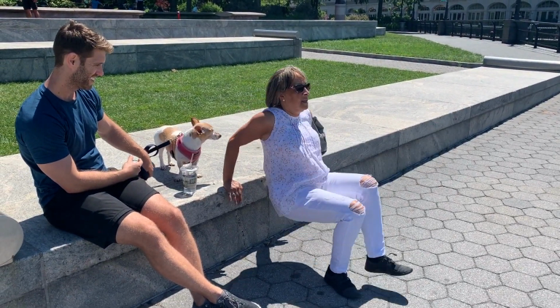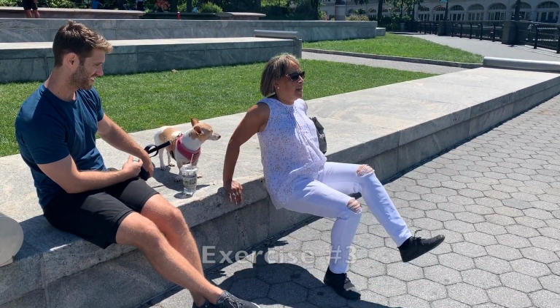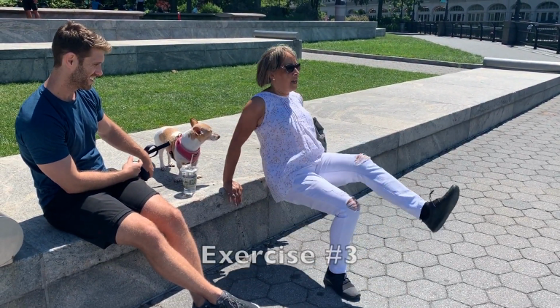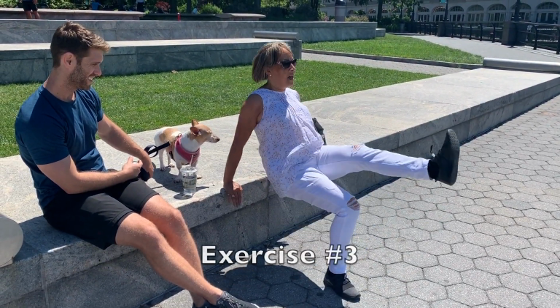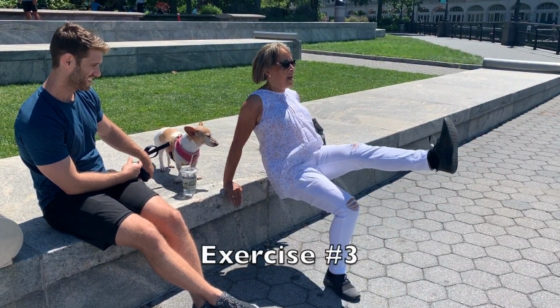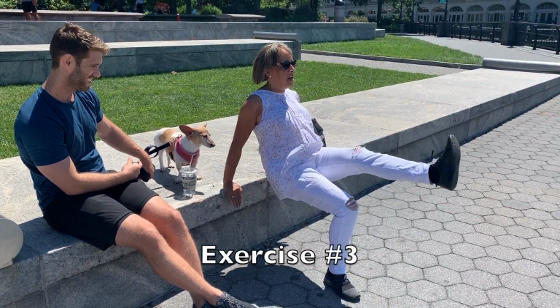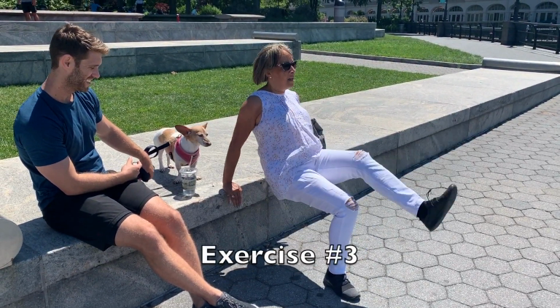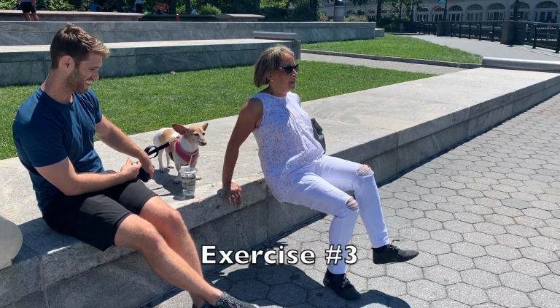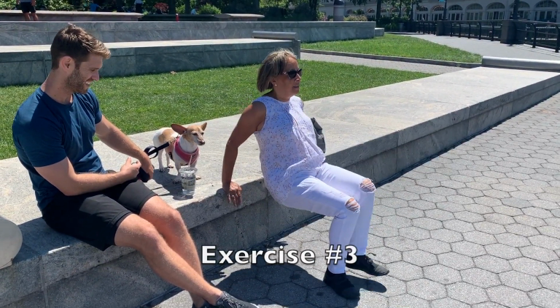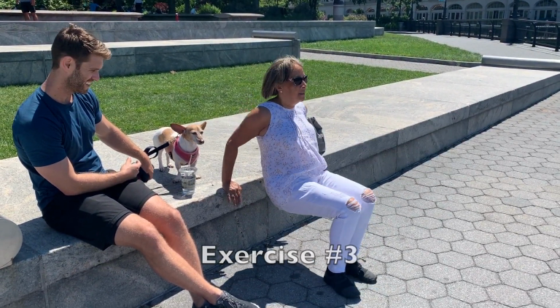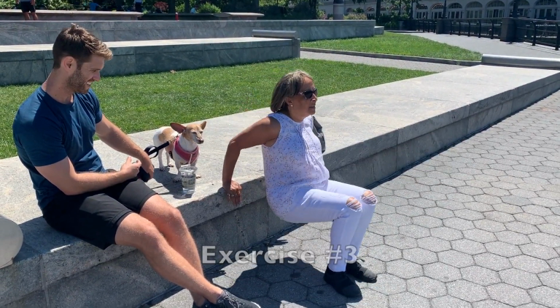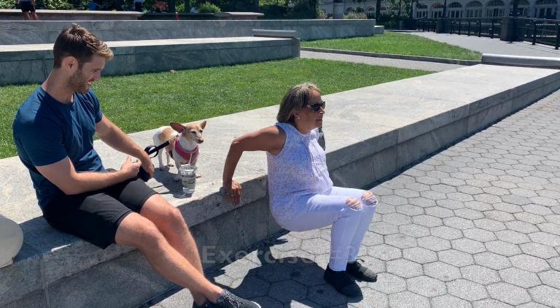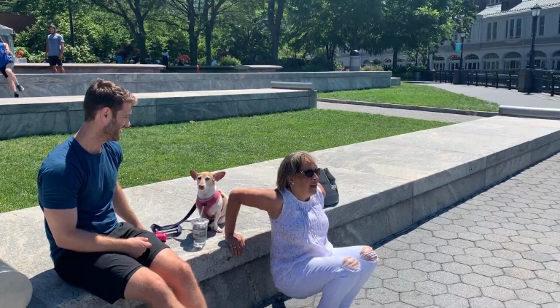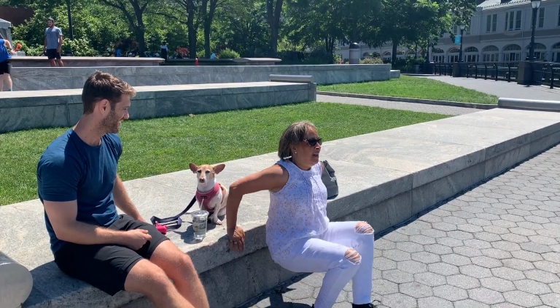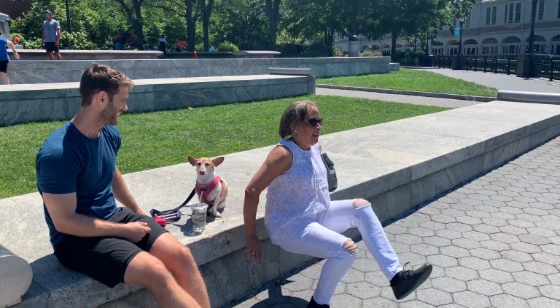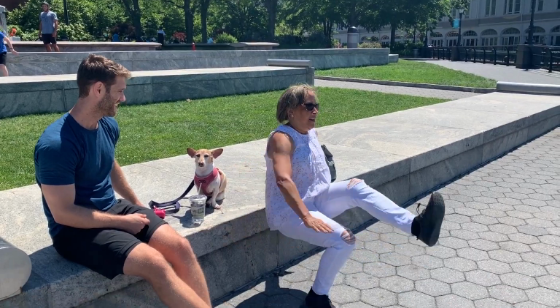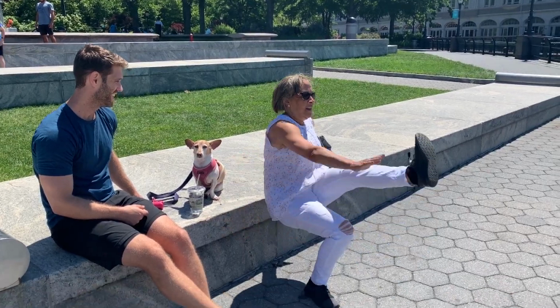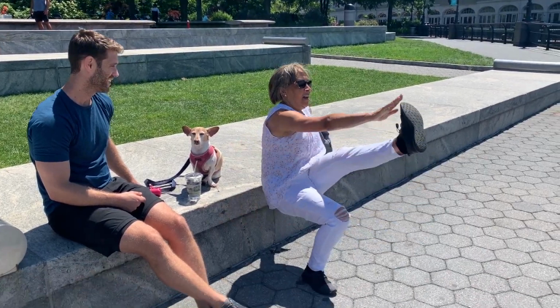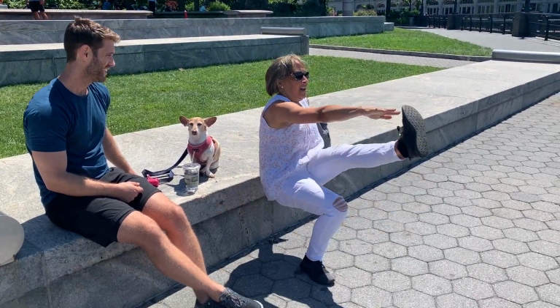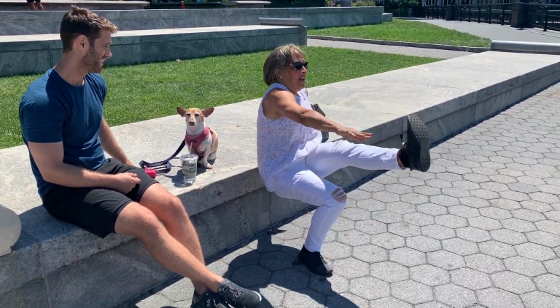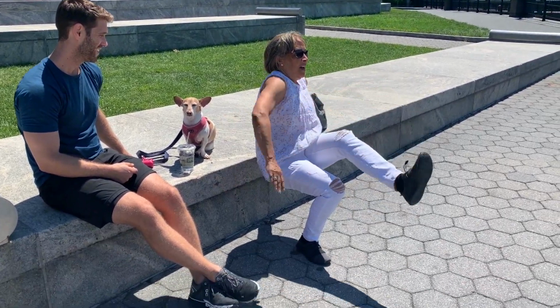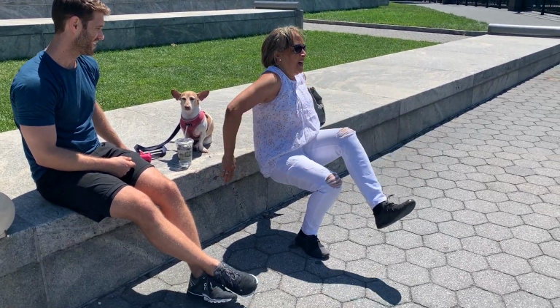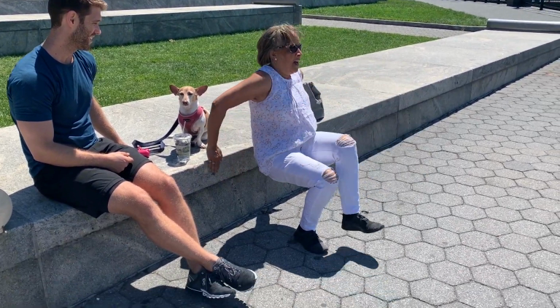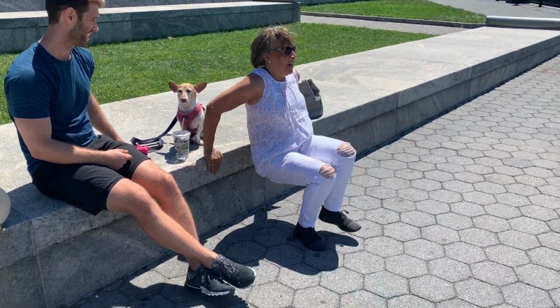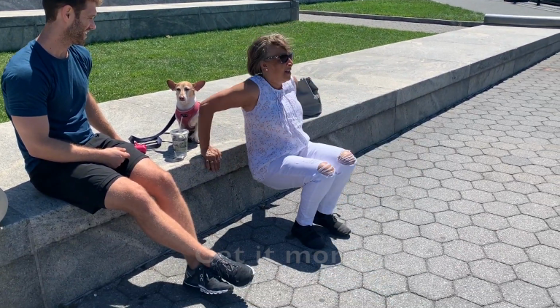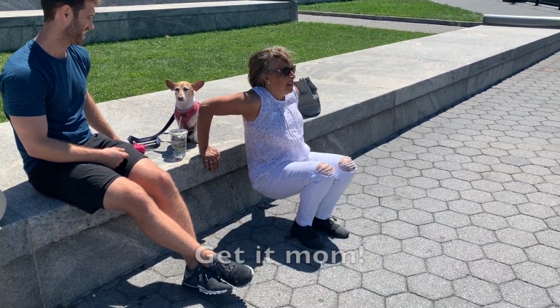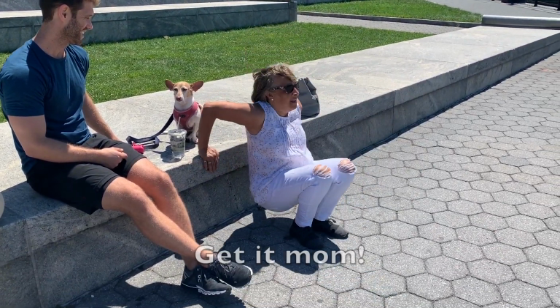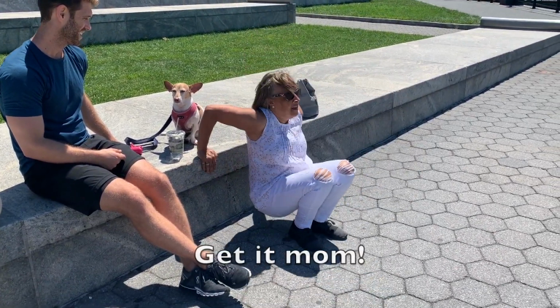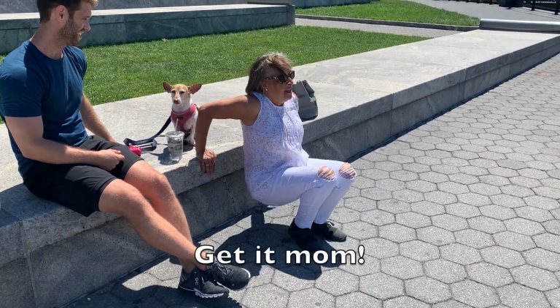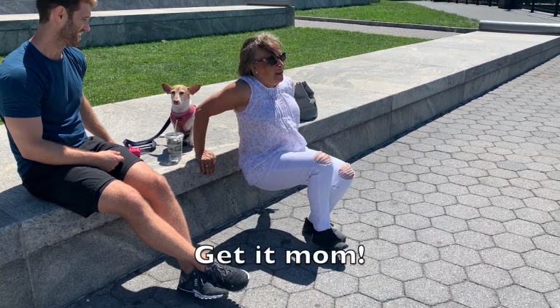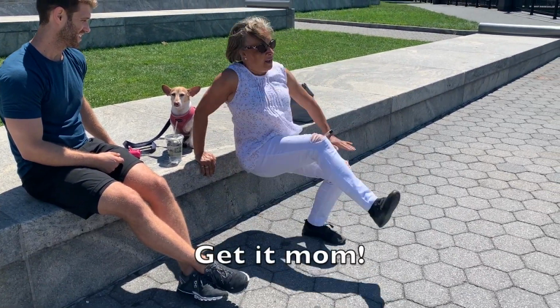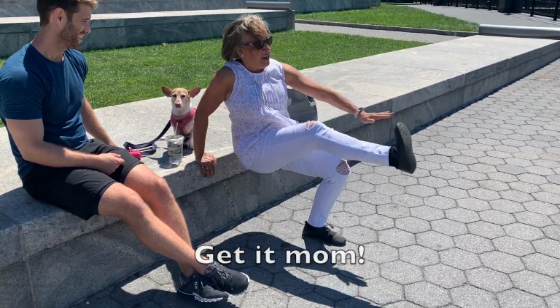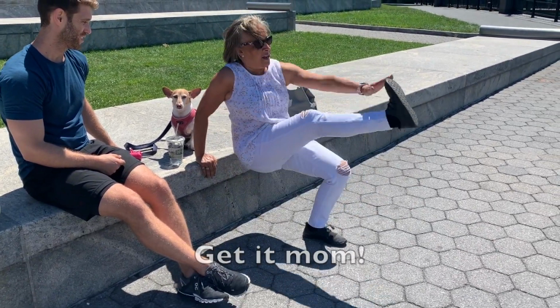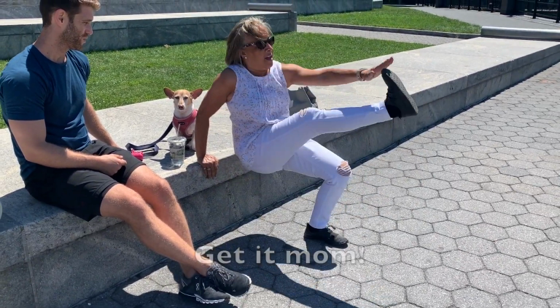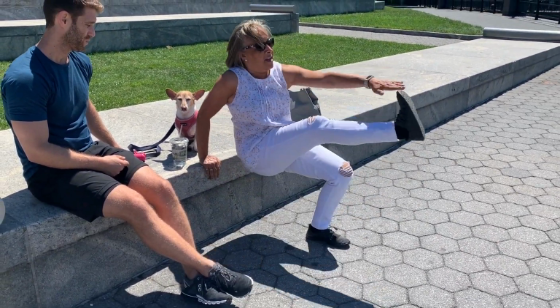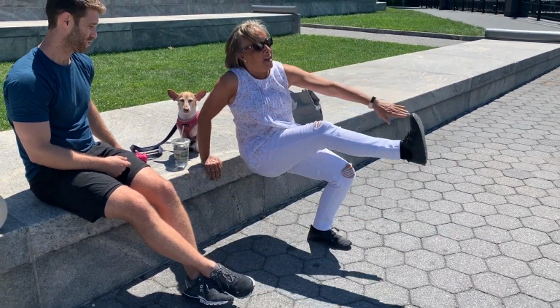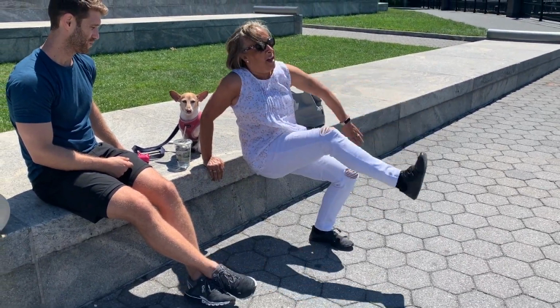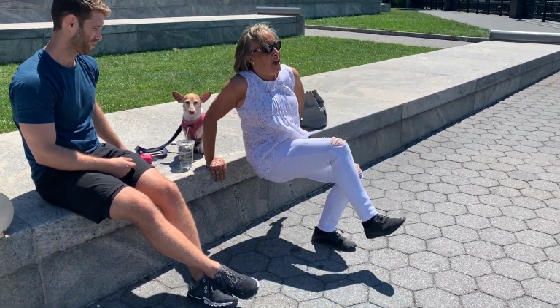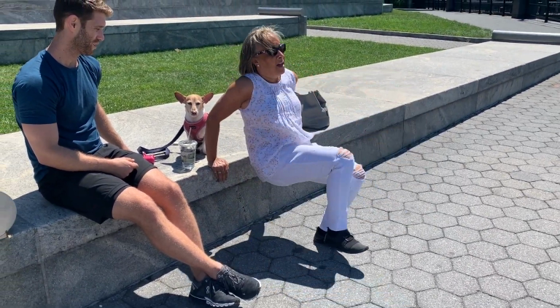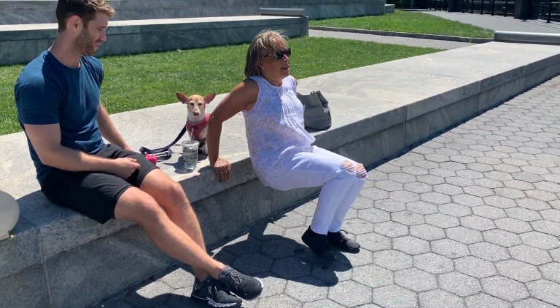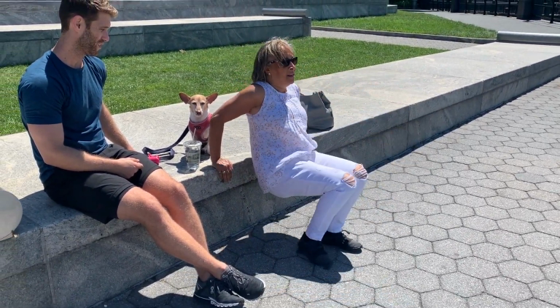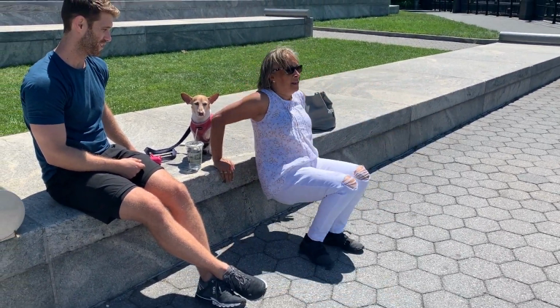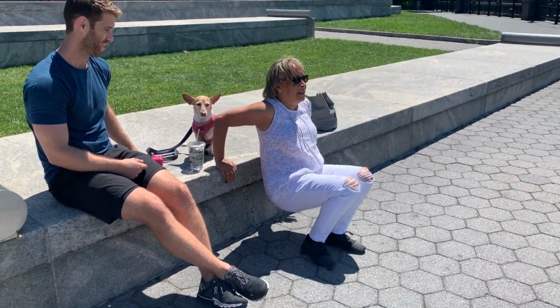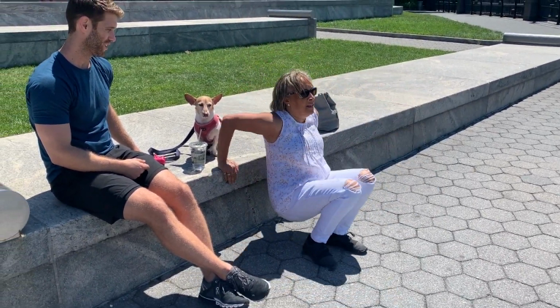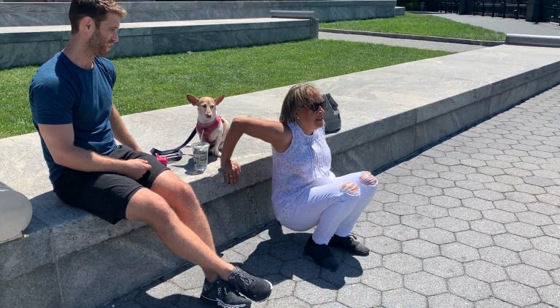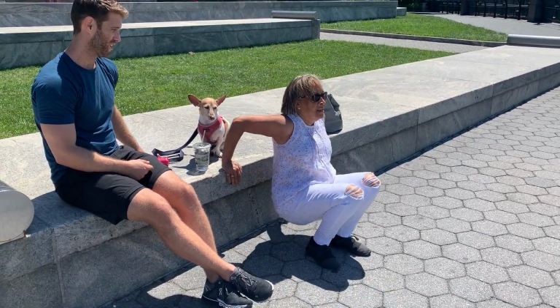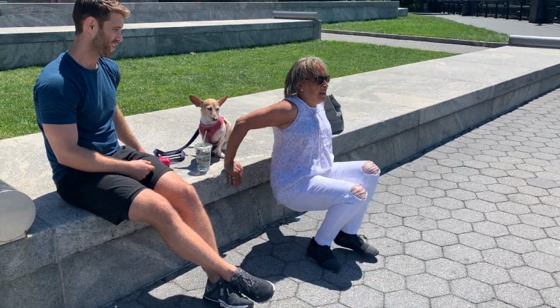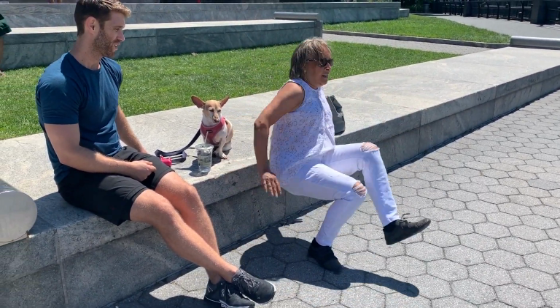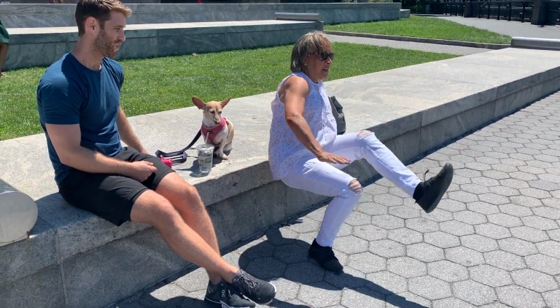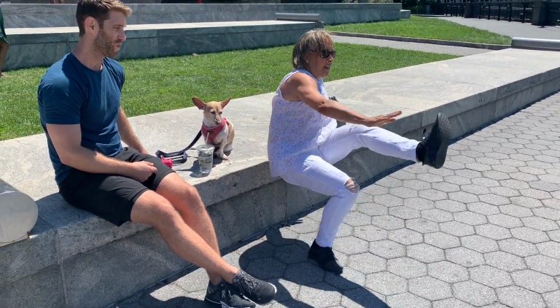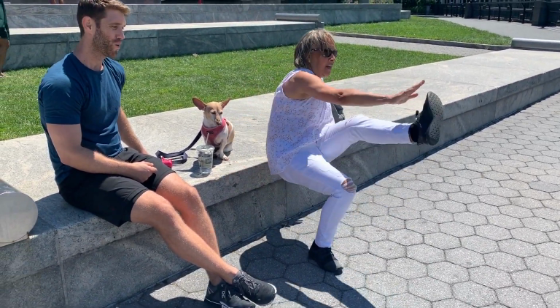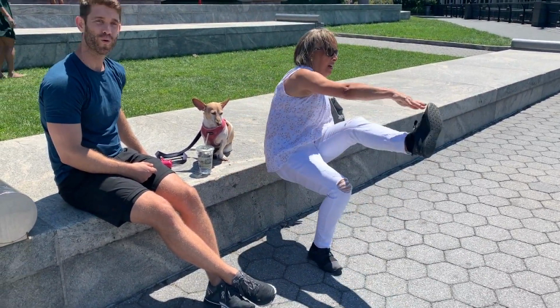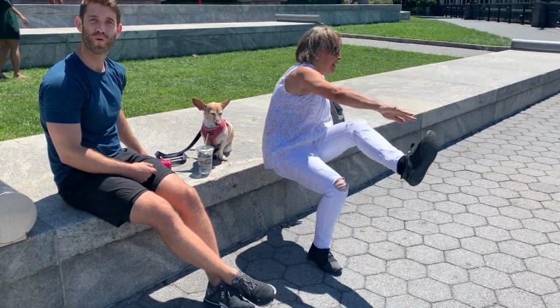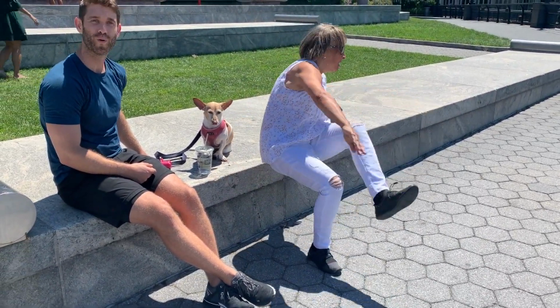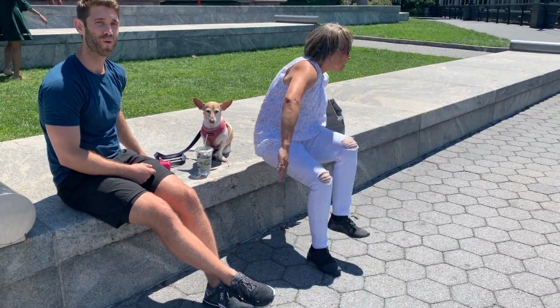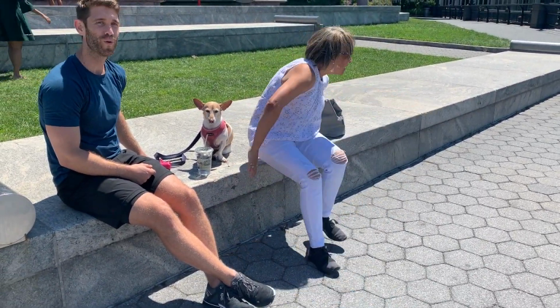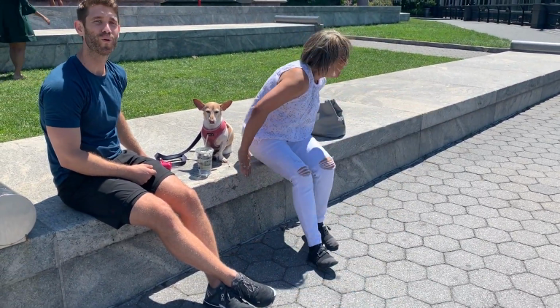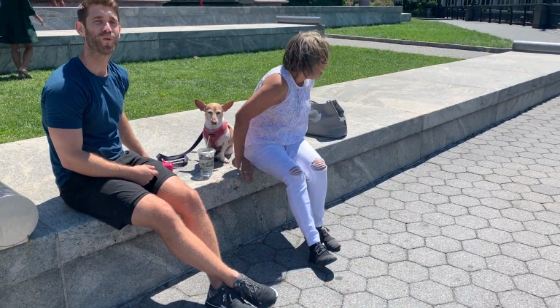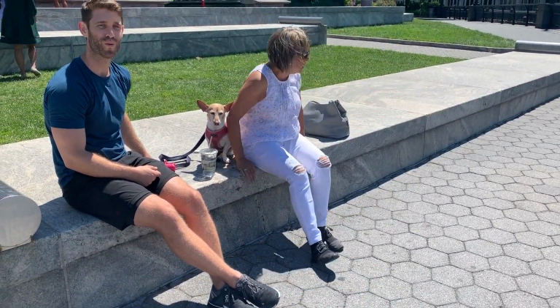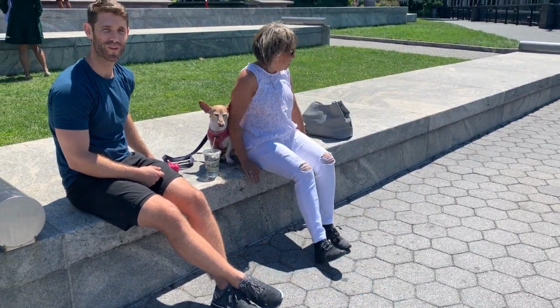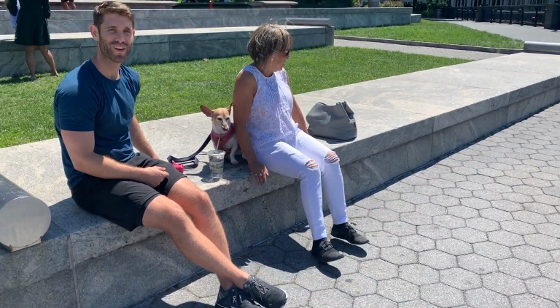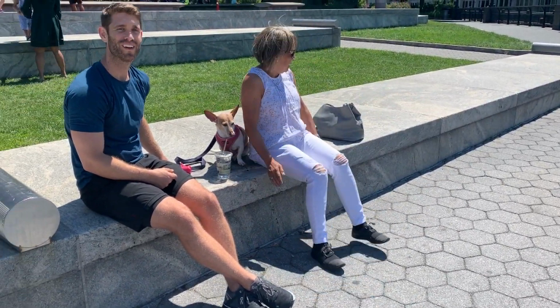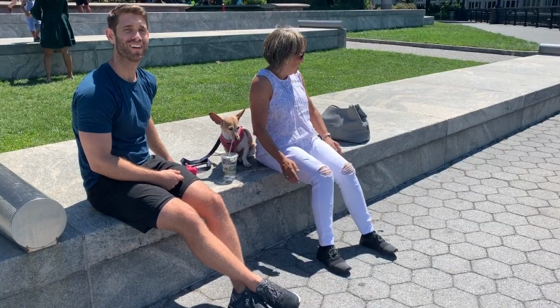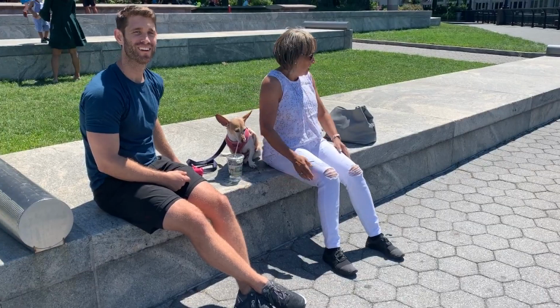Exercise number three! Get it, mom! That's it! Woo! Woo!